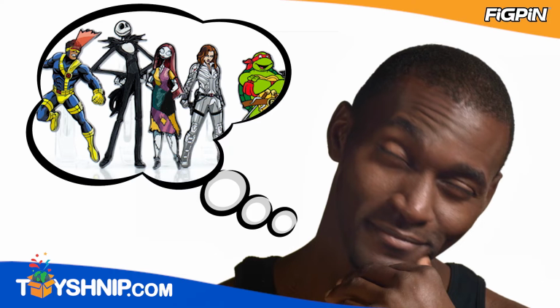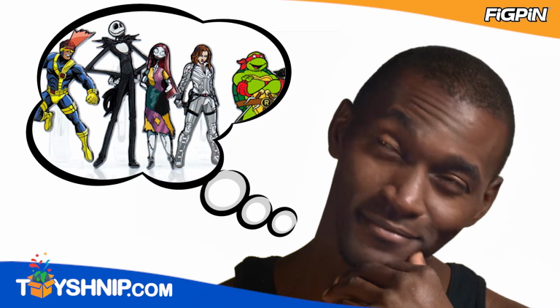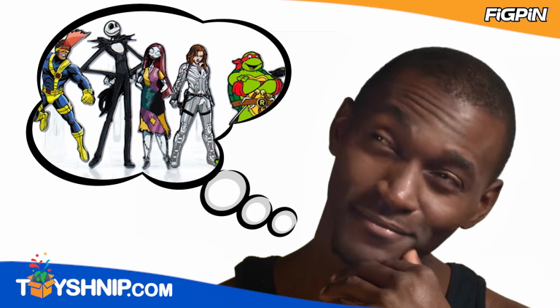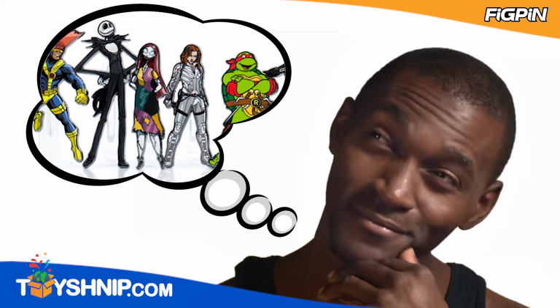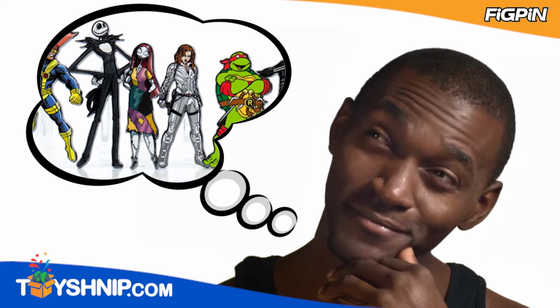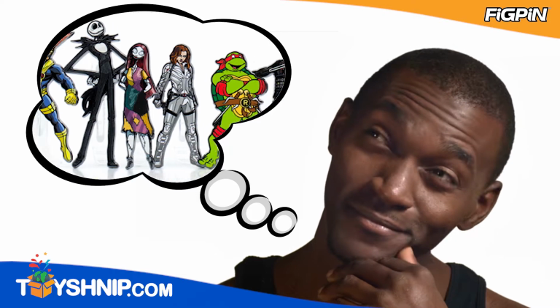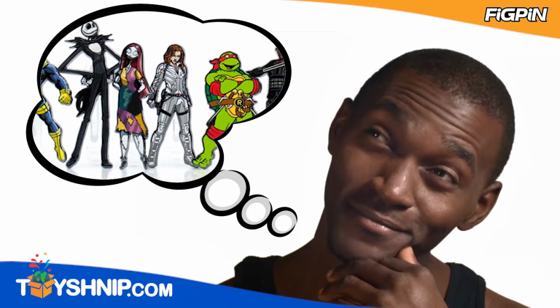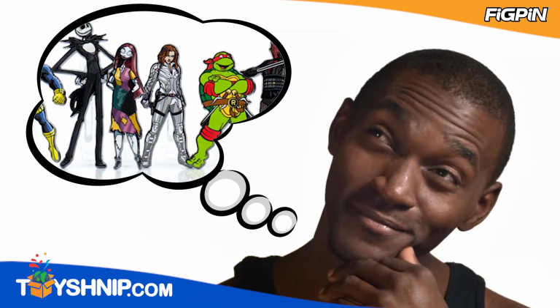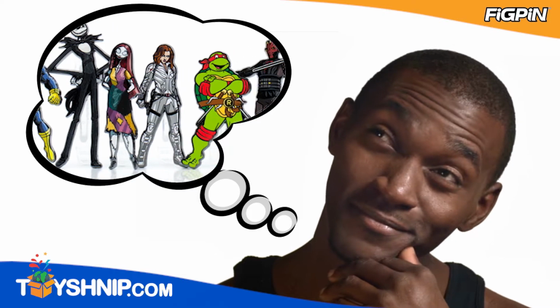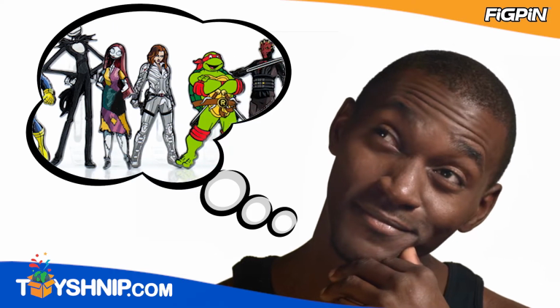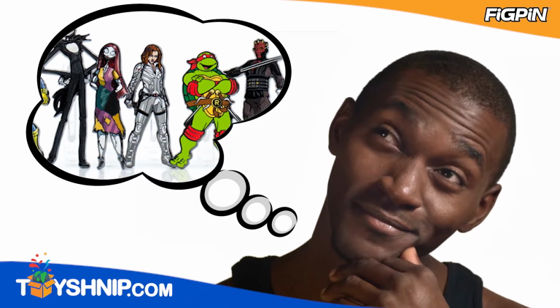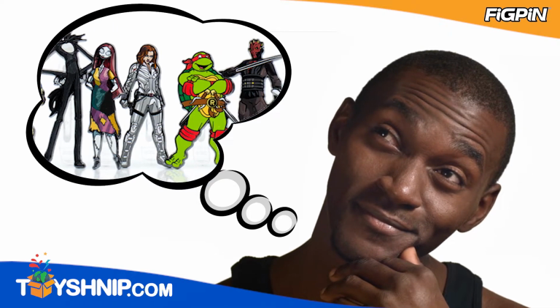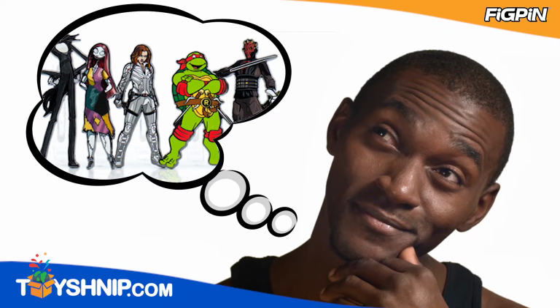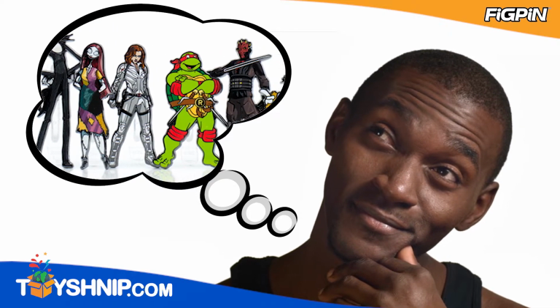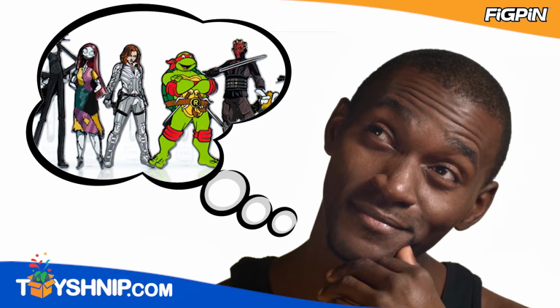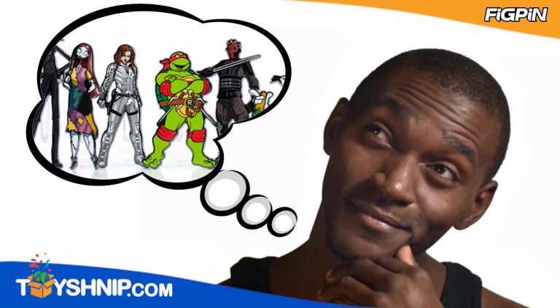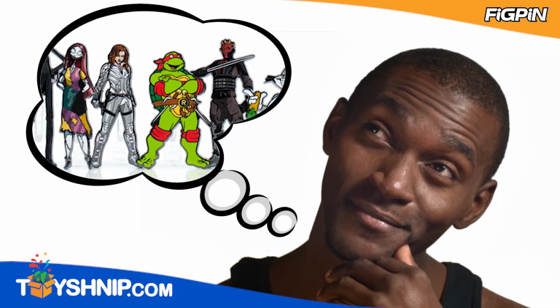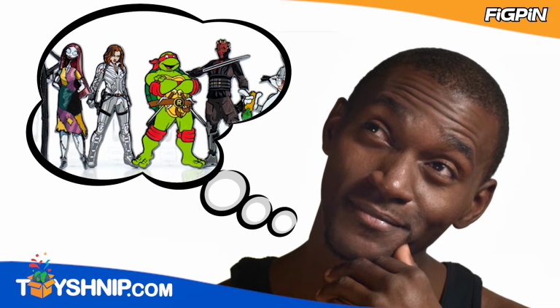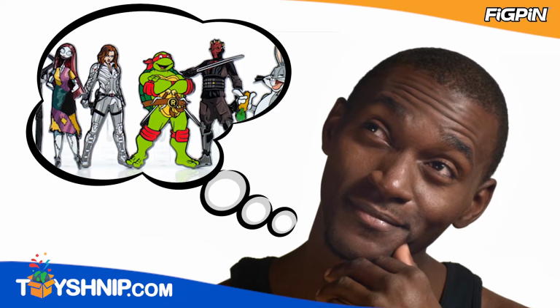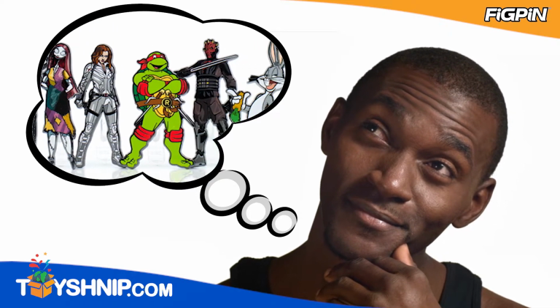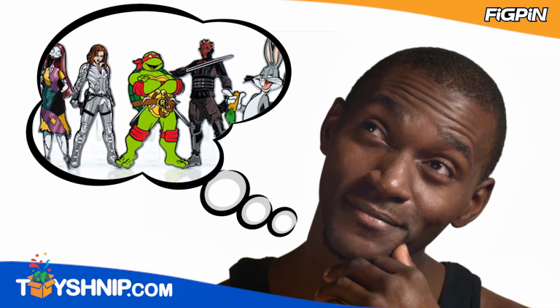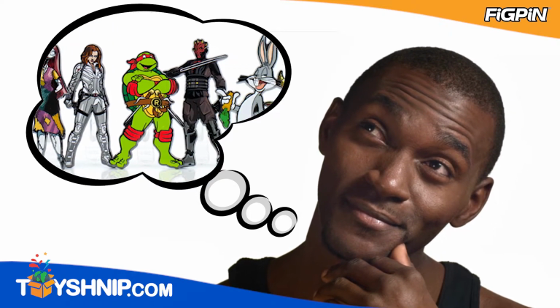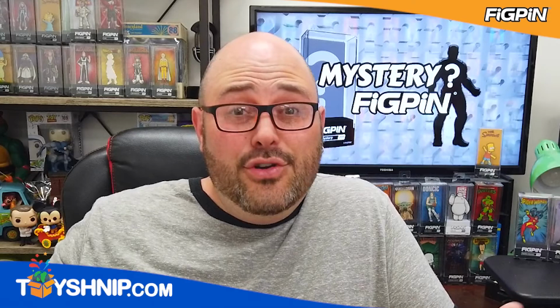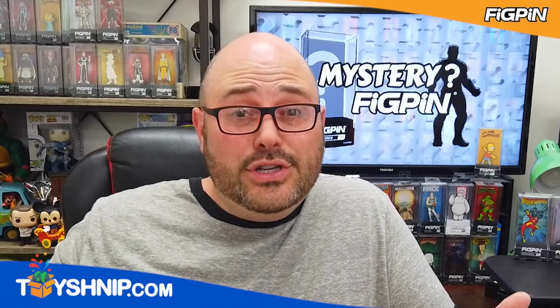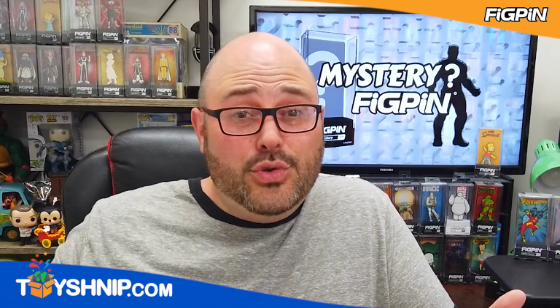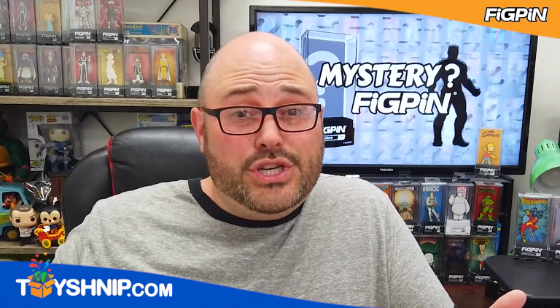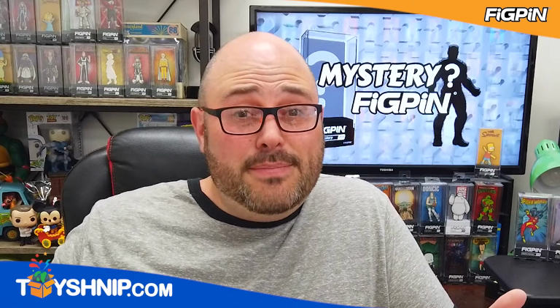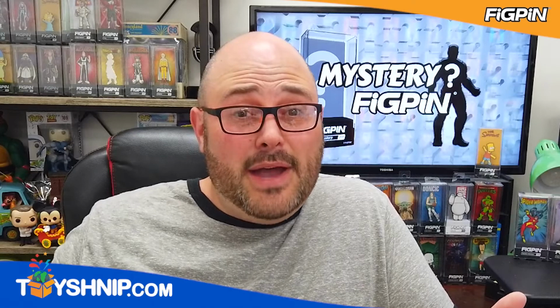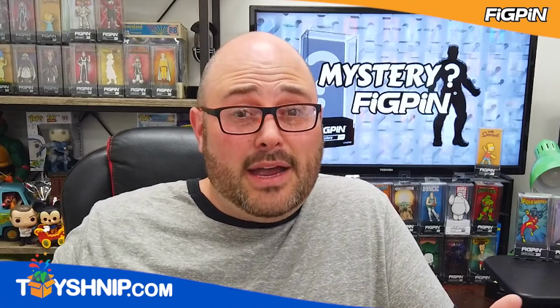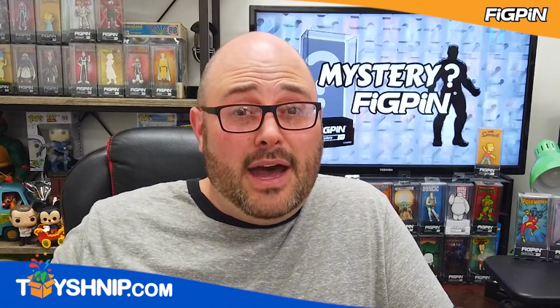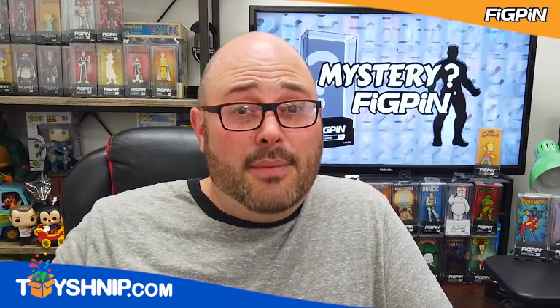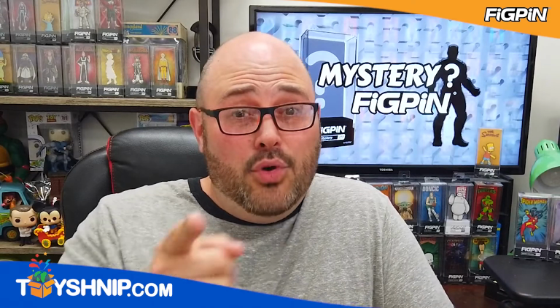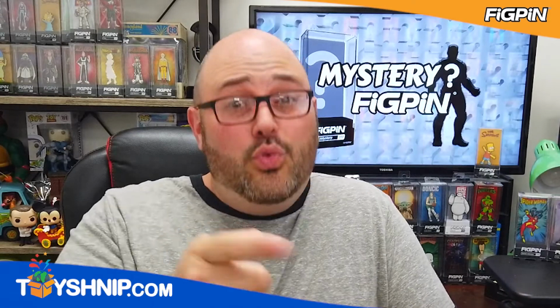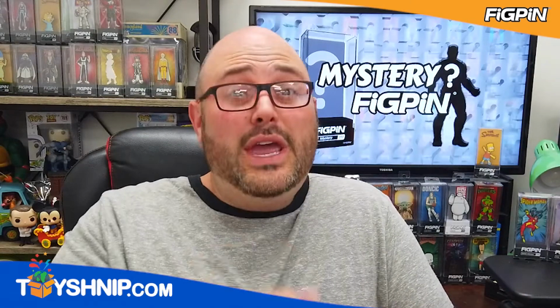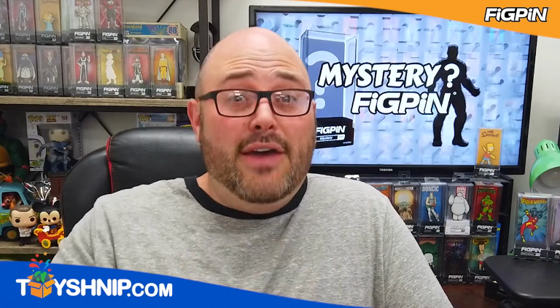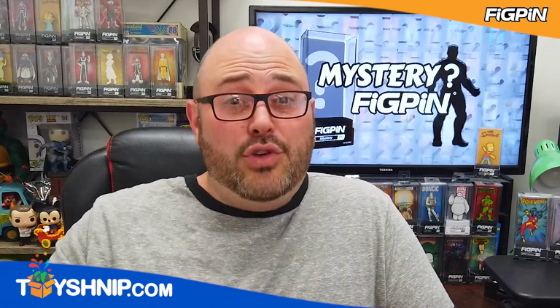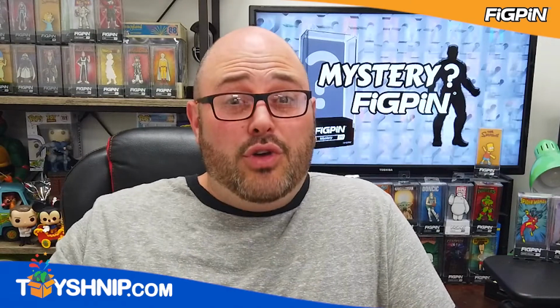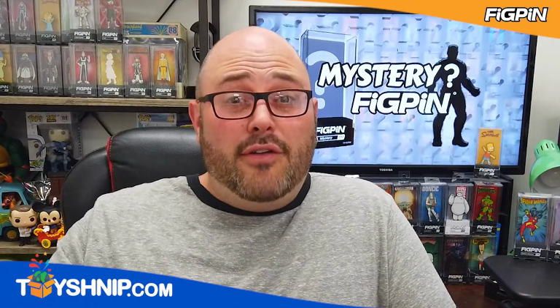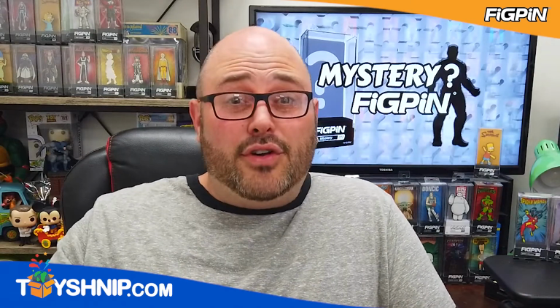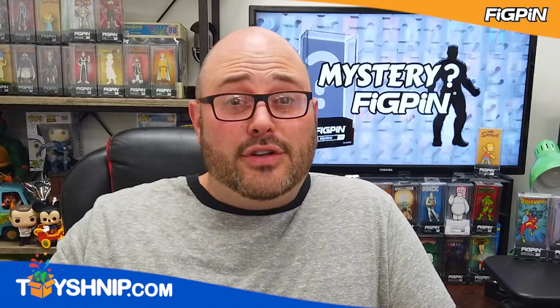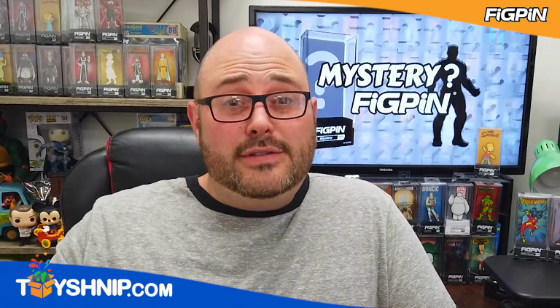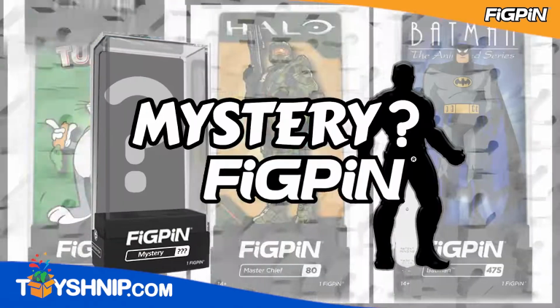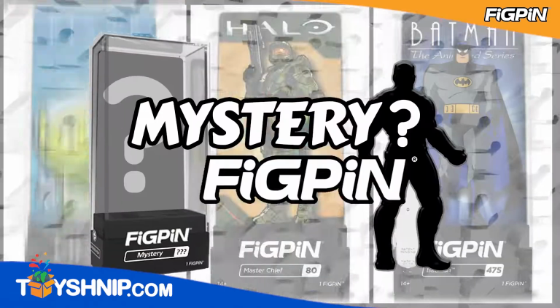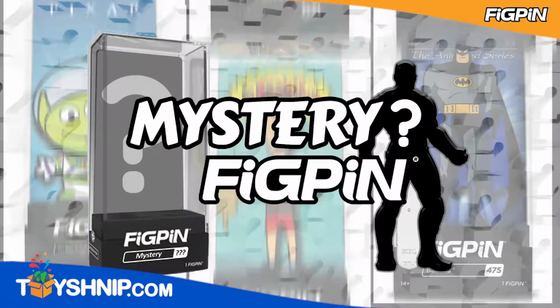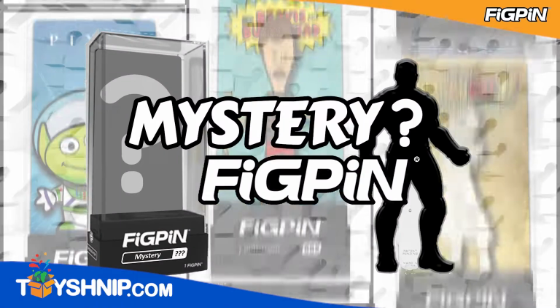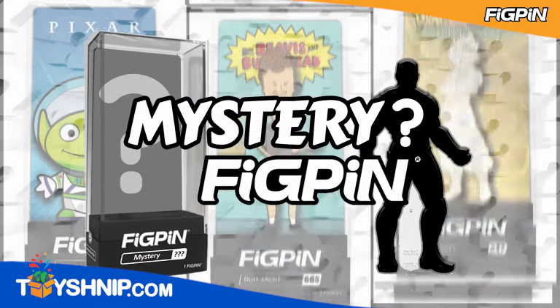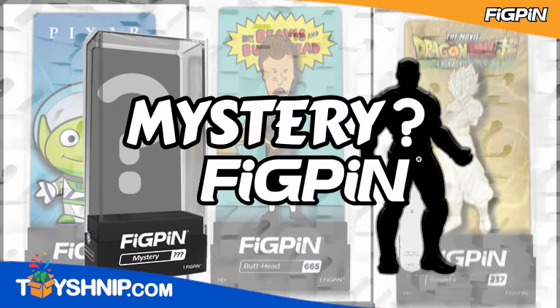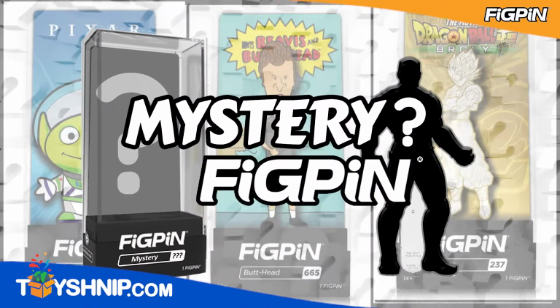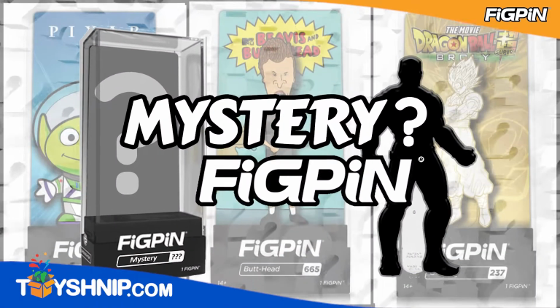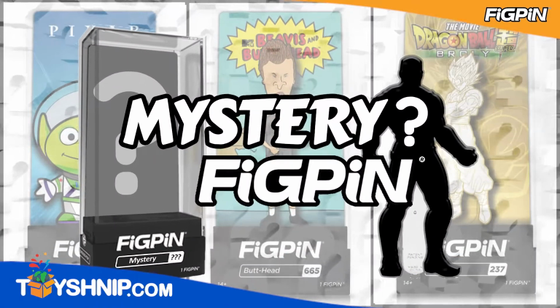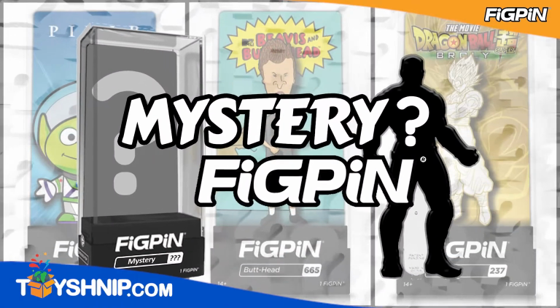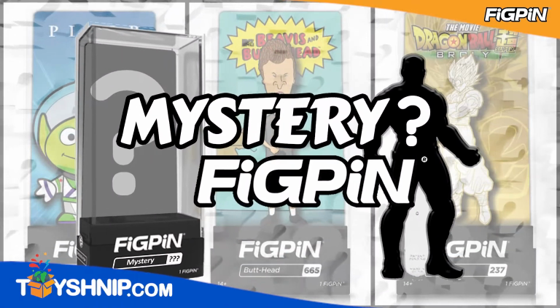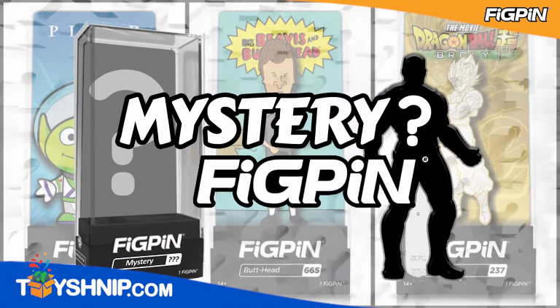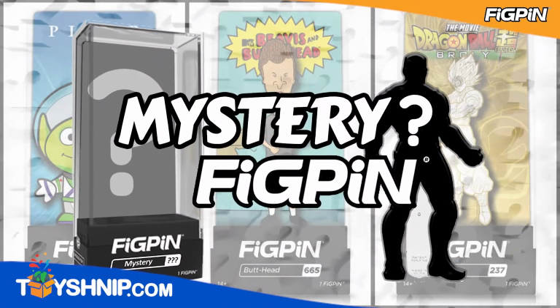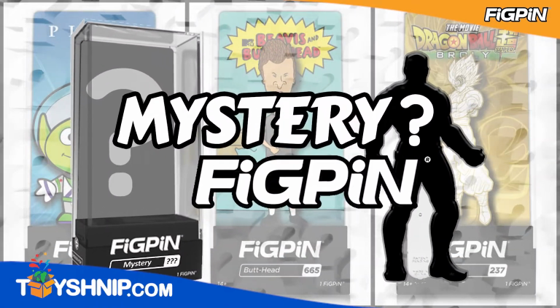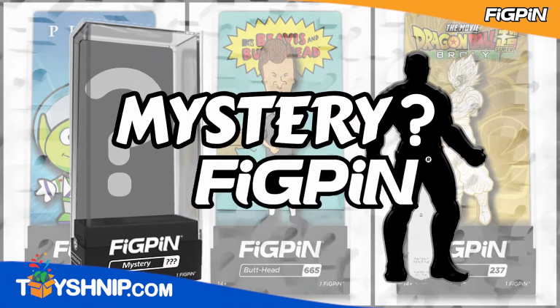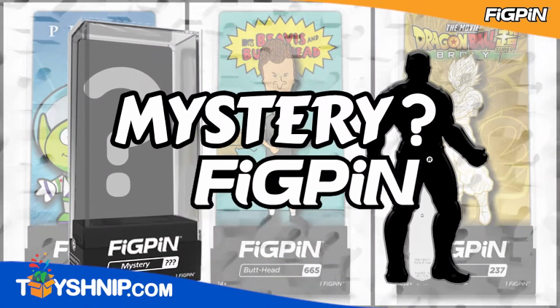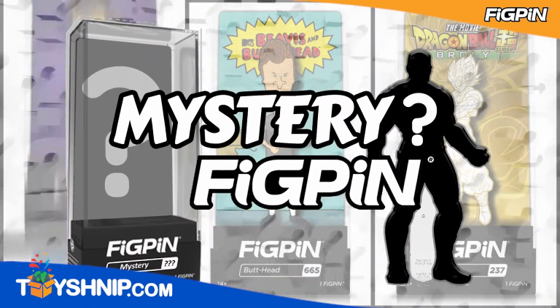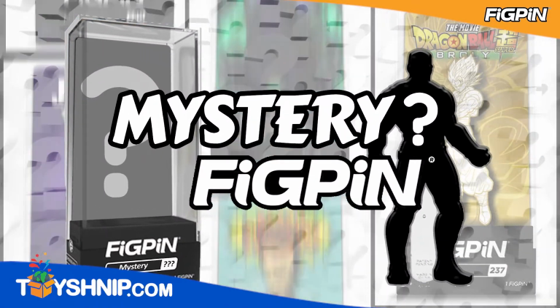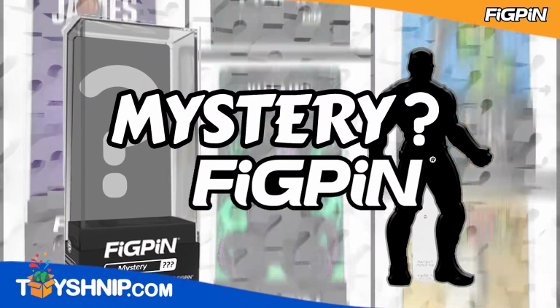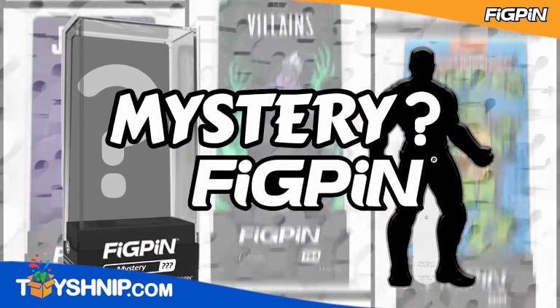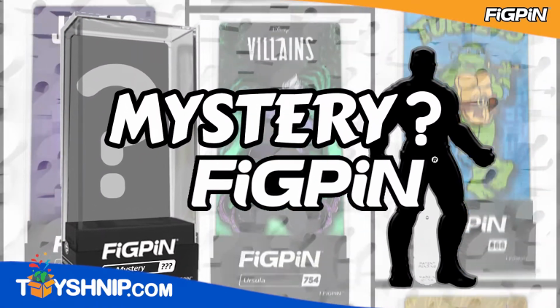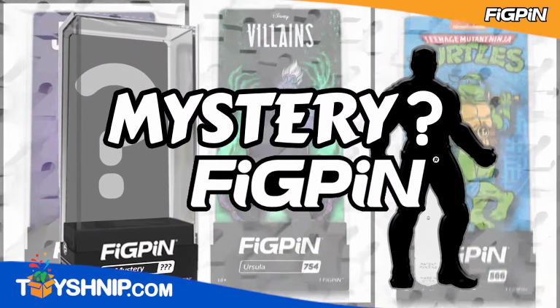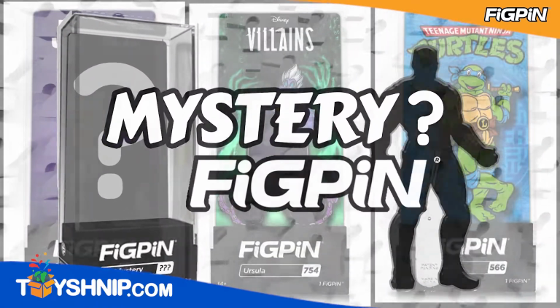Have you been wanting to collect fig pins but not sure where to start? Here at ToySchnip.com, we have you covered. Let us take your worry away with the Mystery Fig Pin Box.